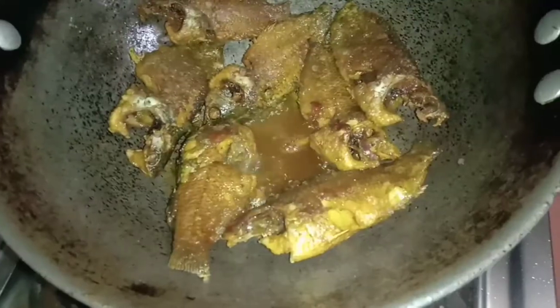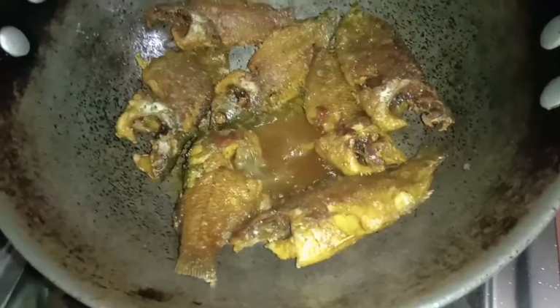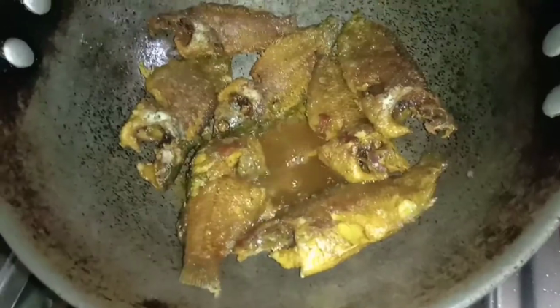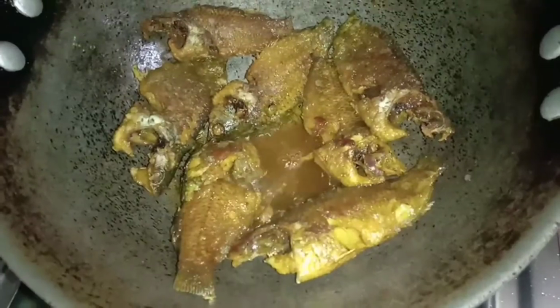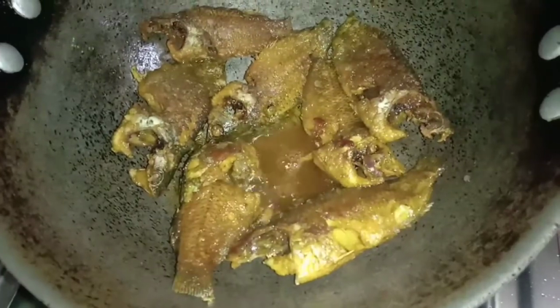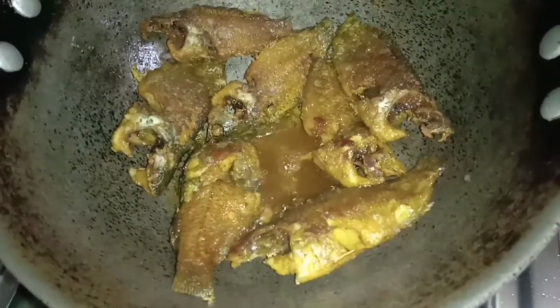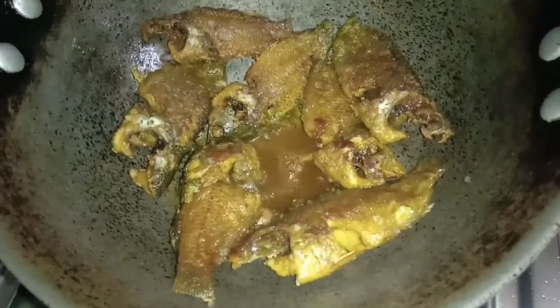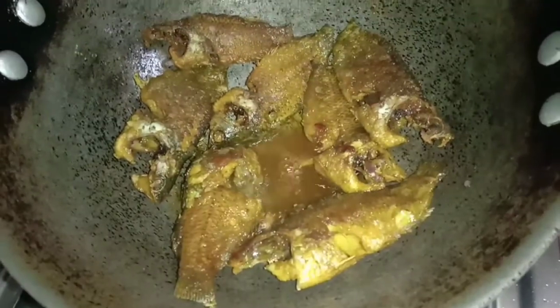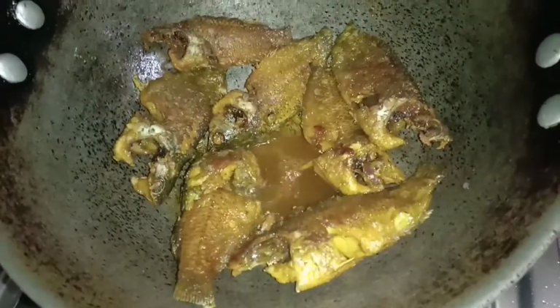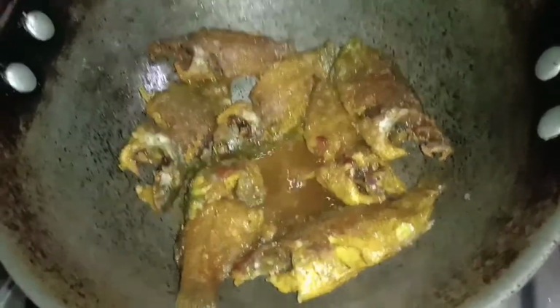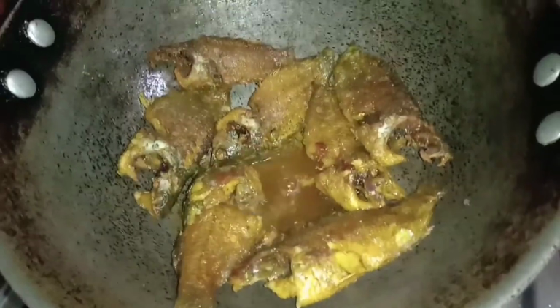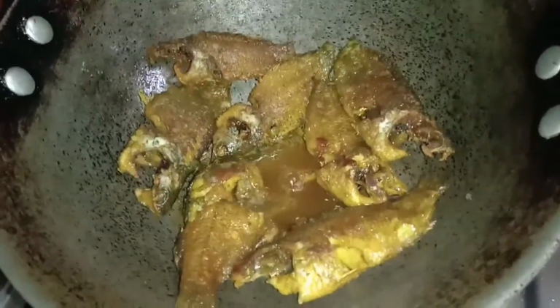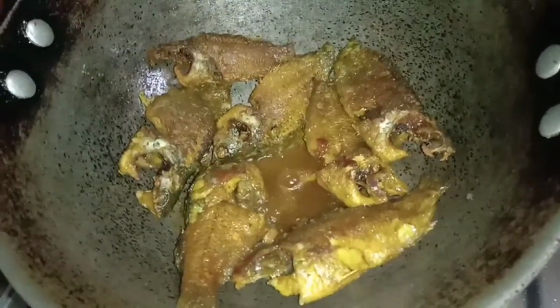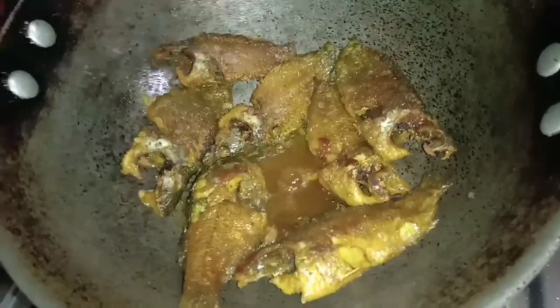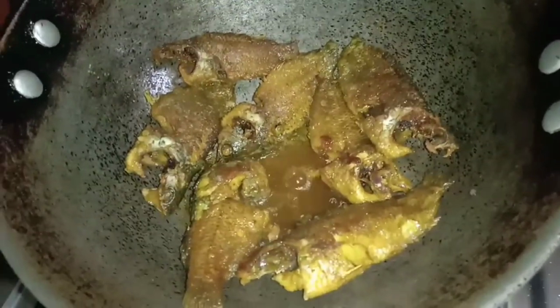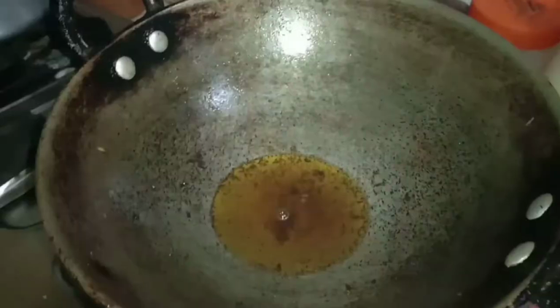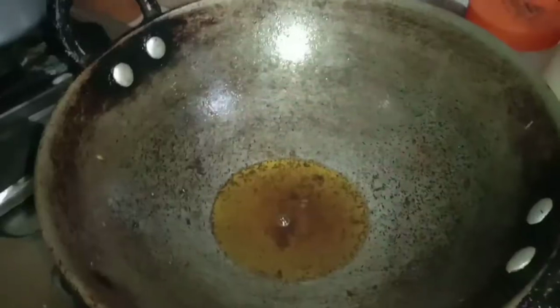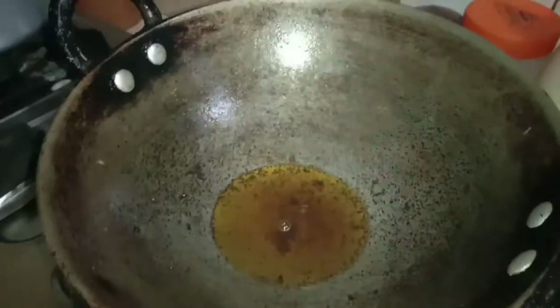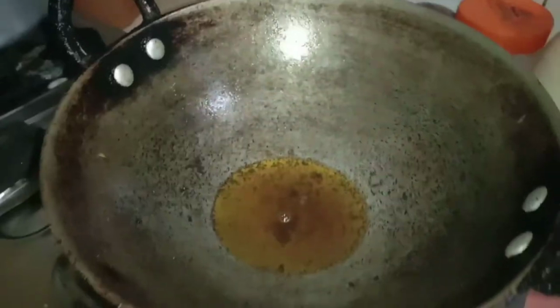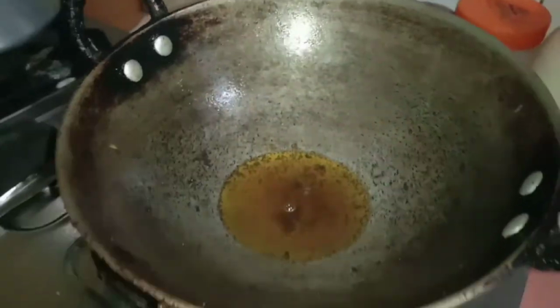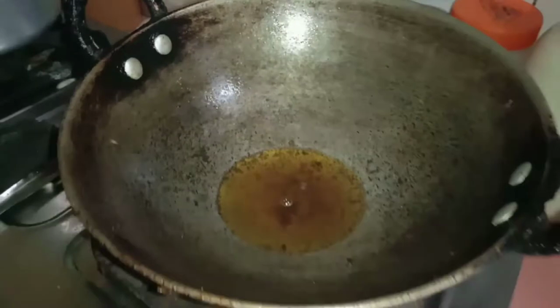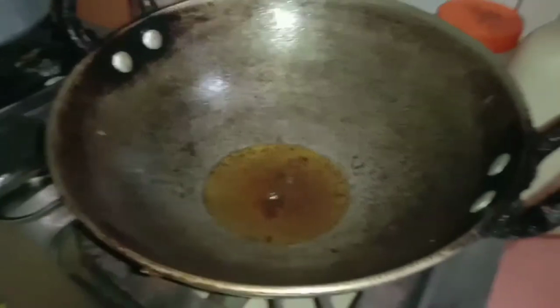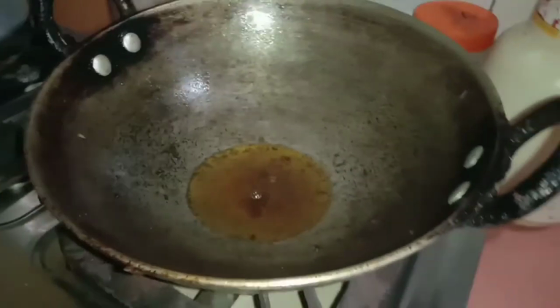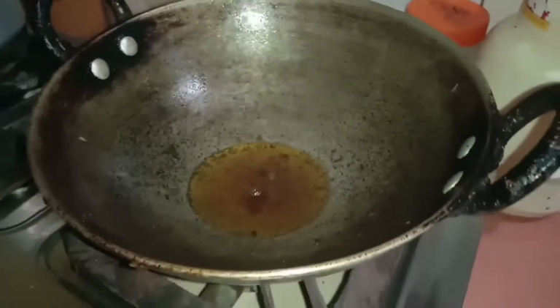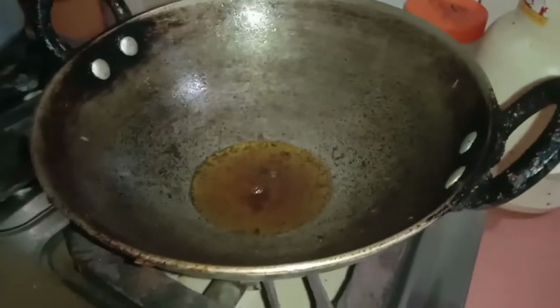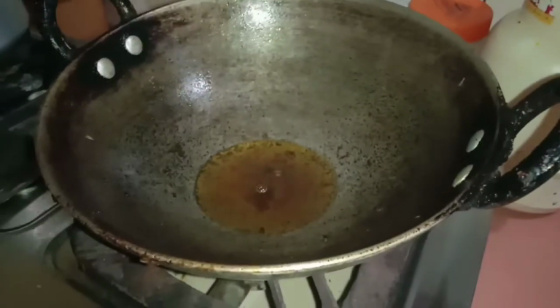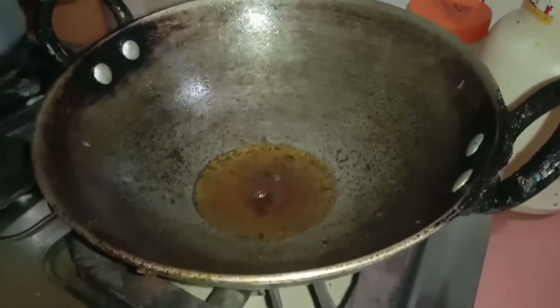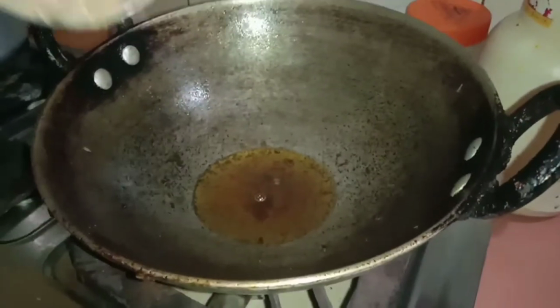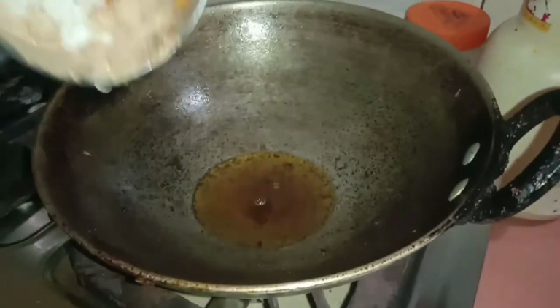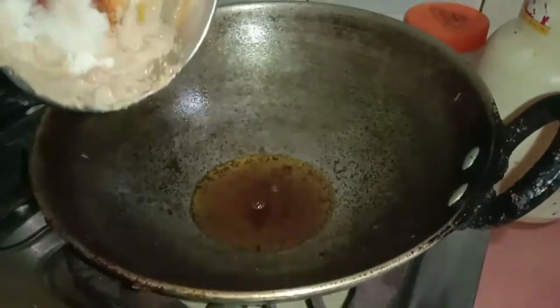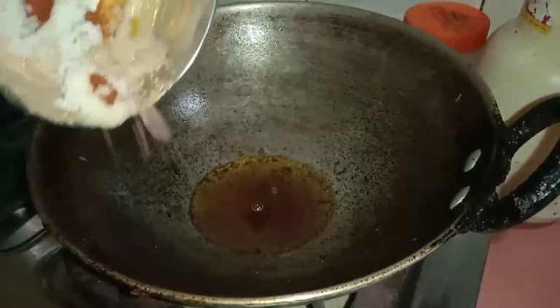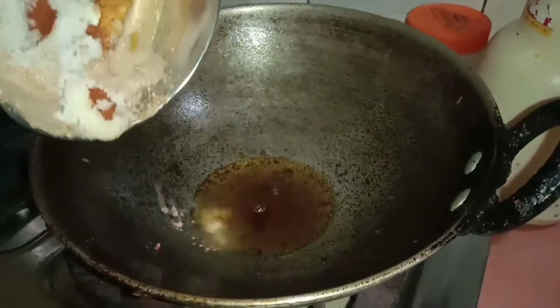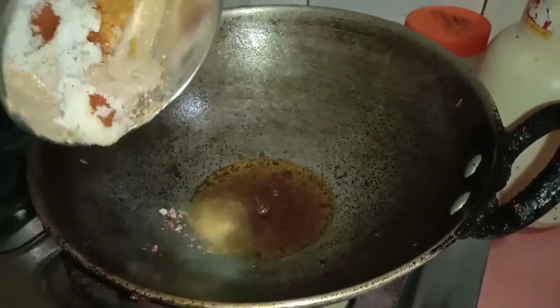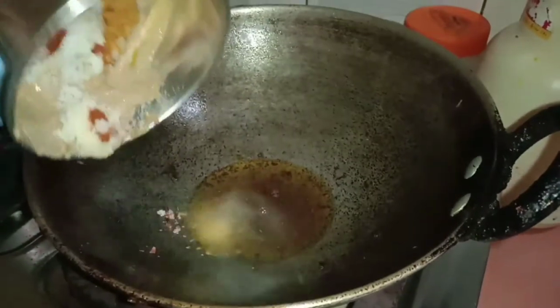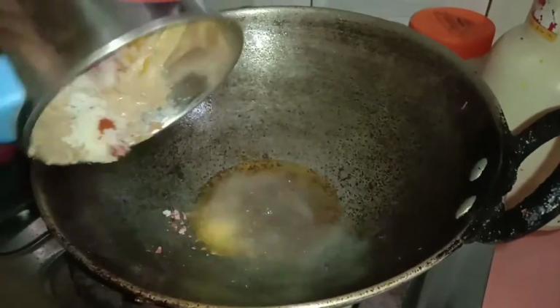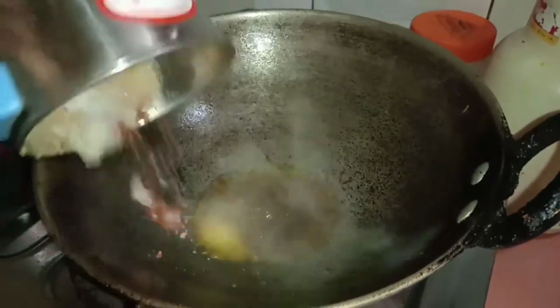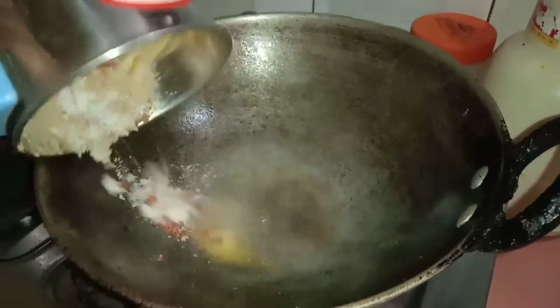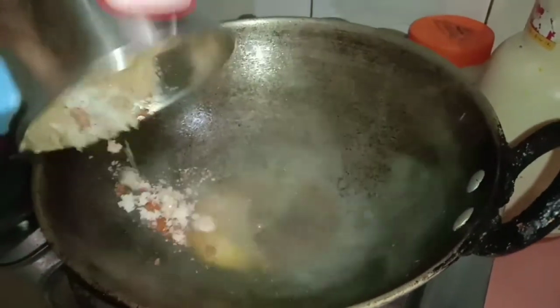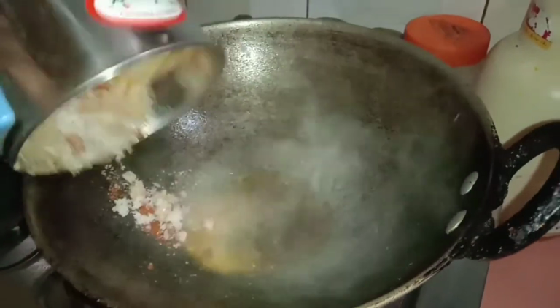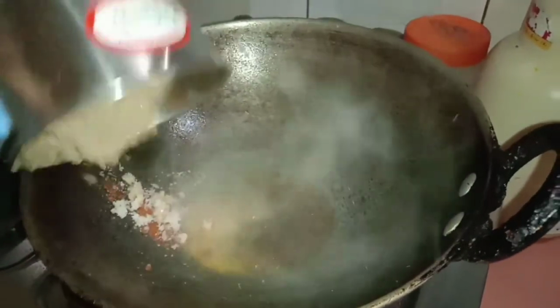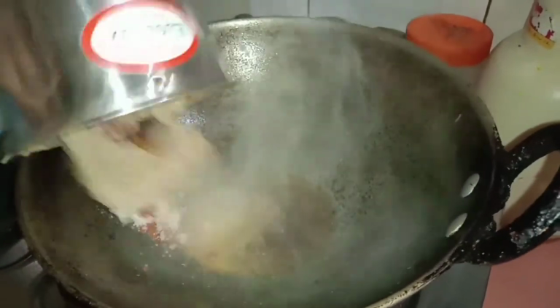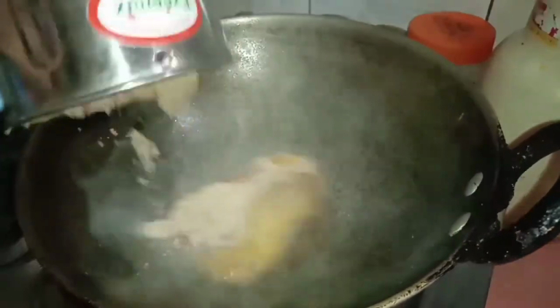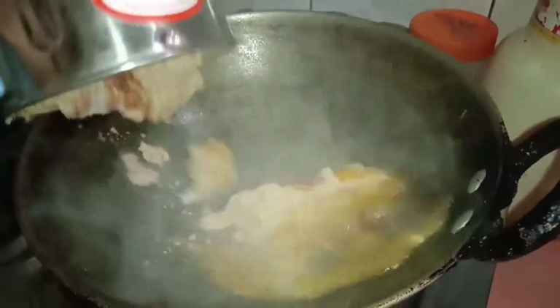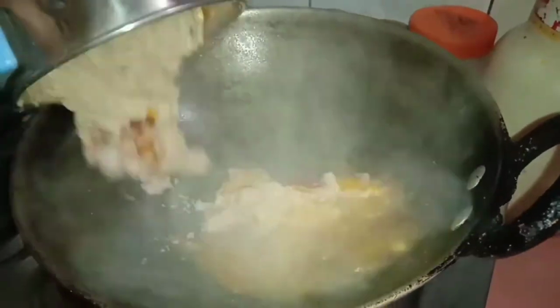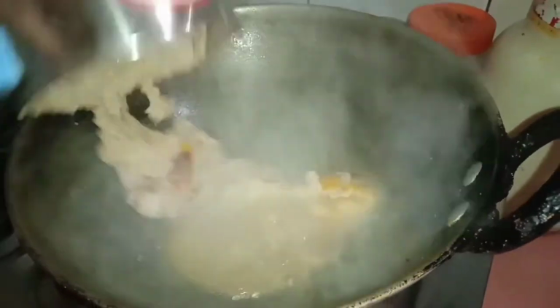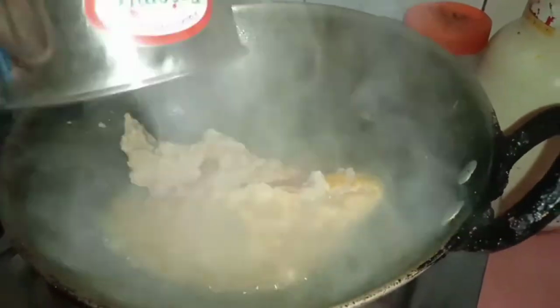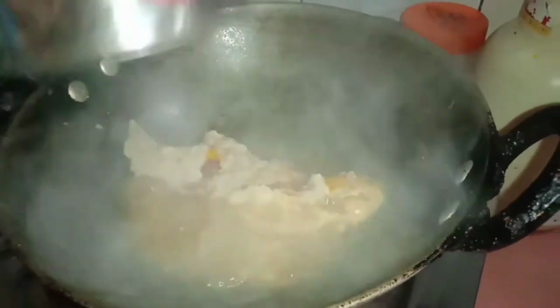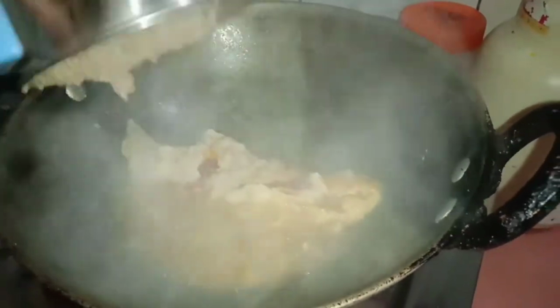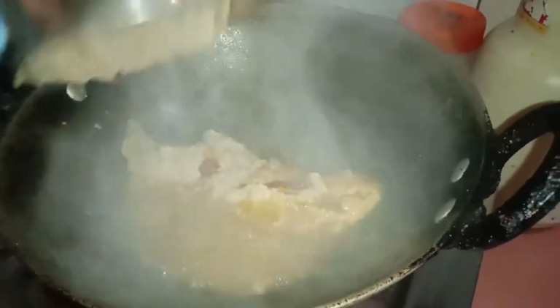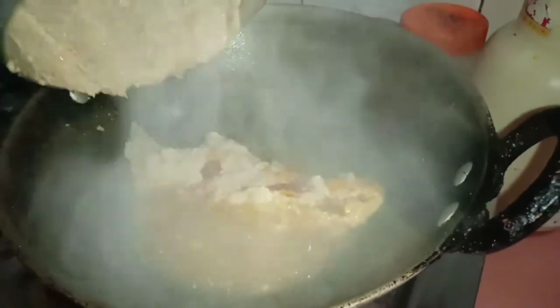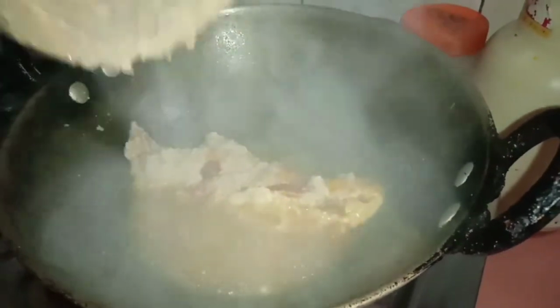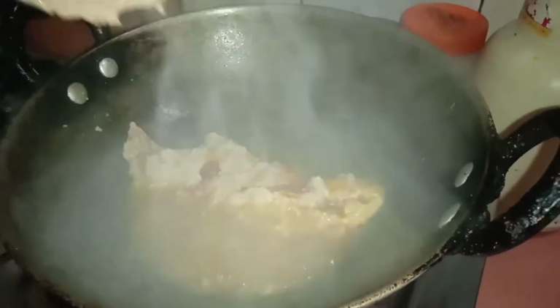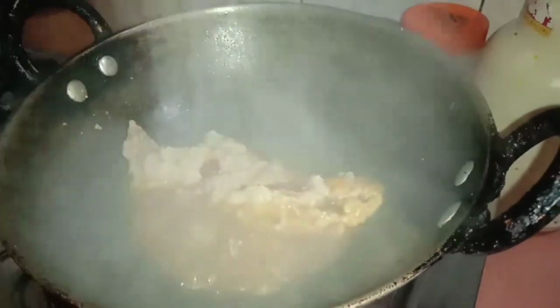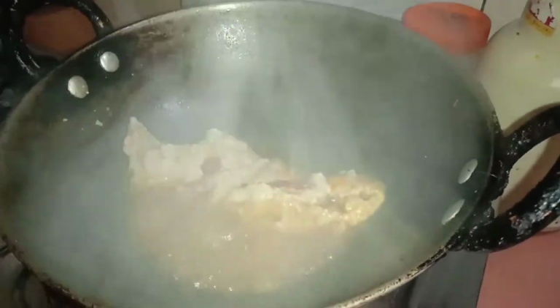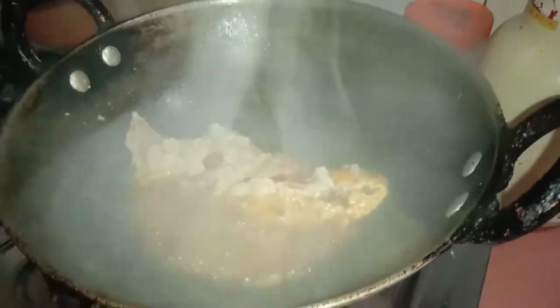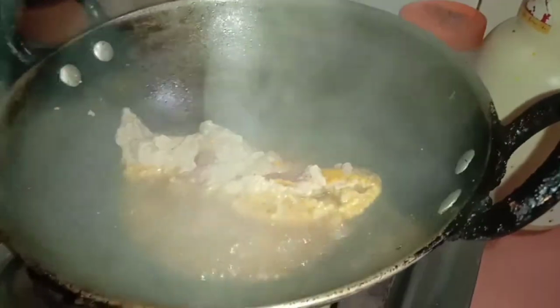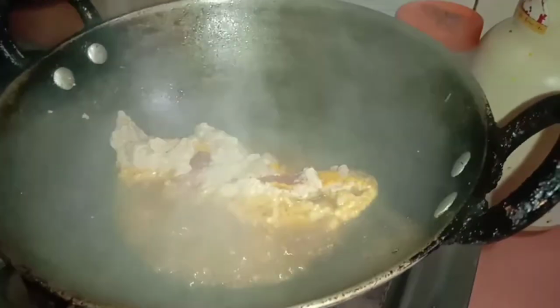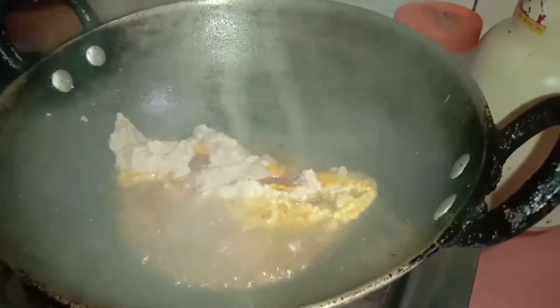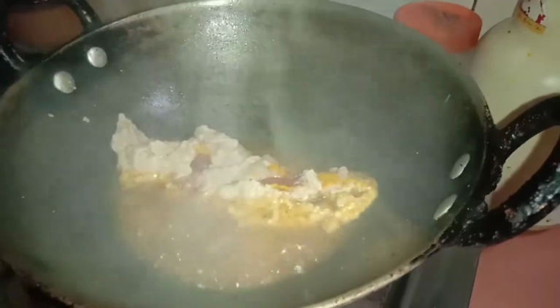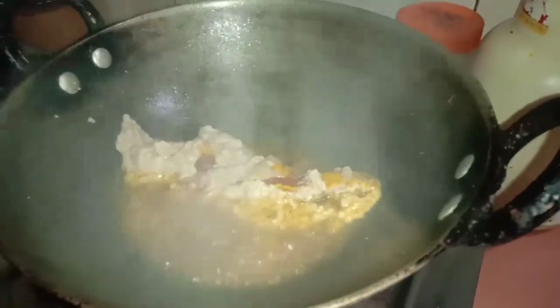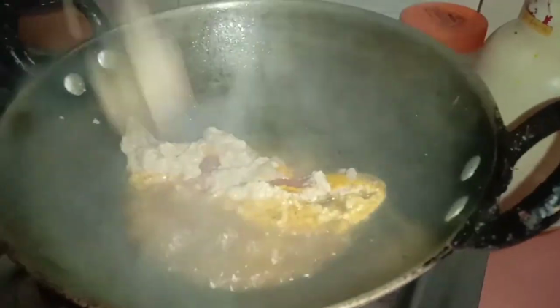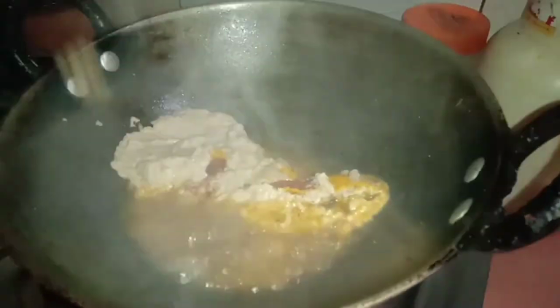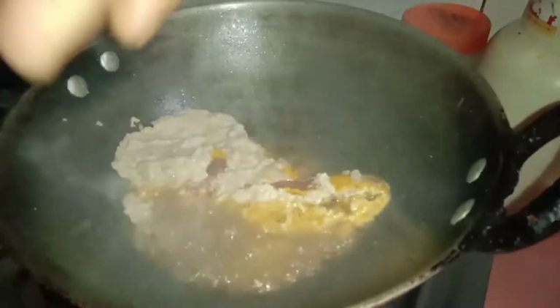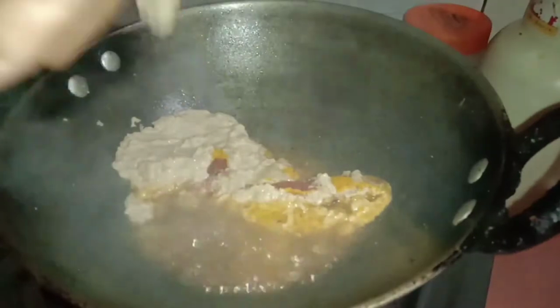It is very dry. It is simply fried. This is it in the bag — let's put this paste in.